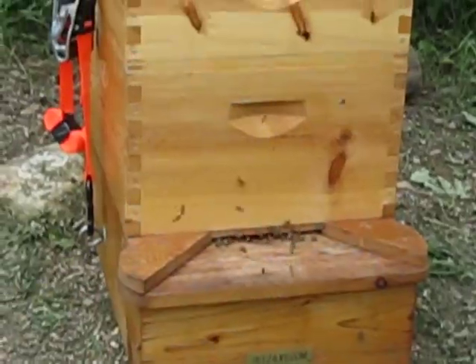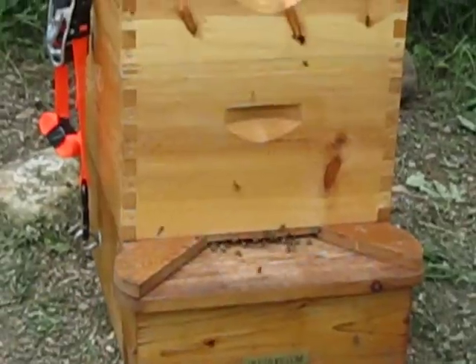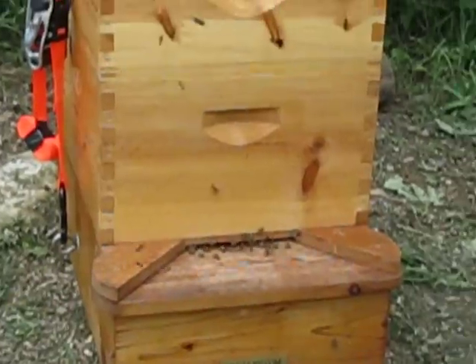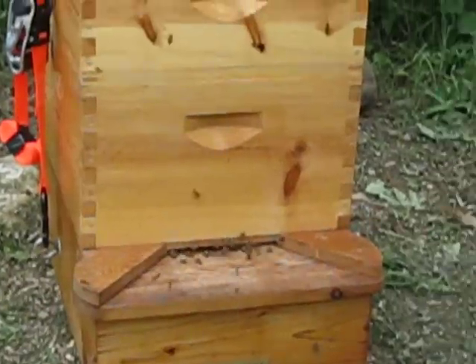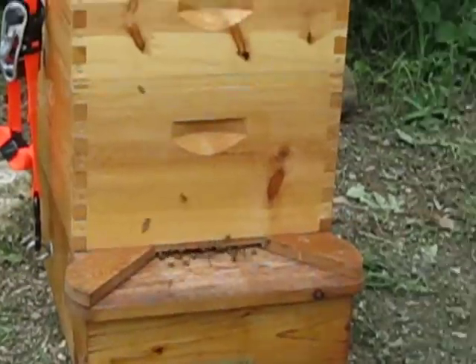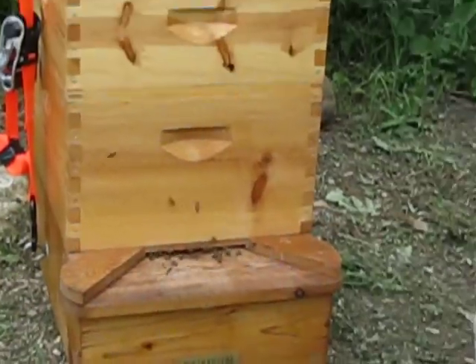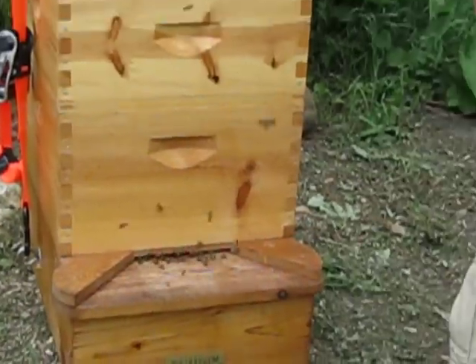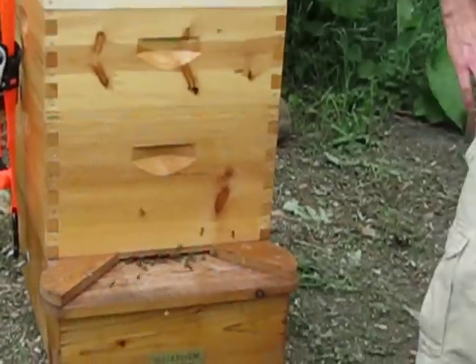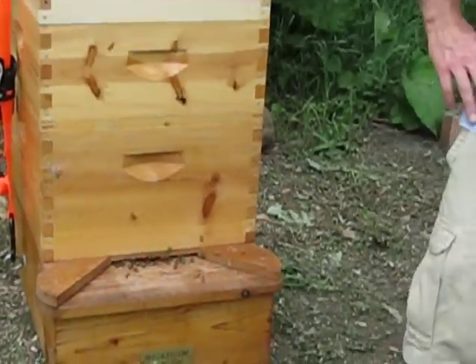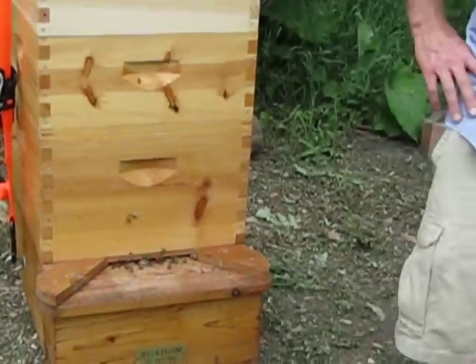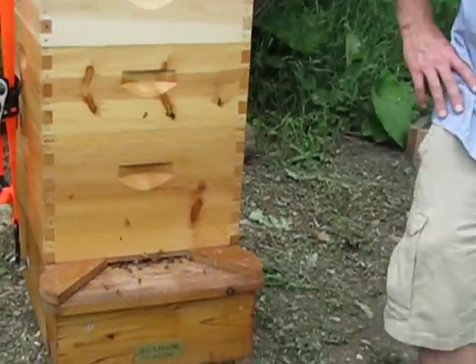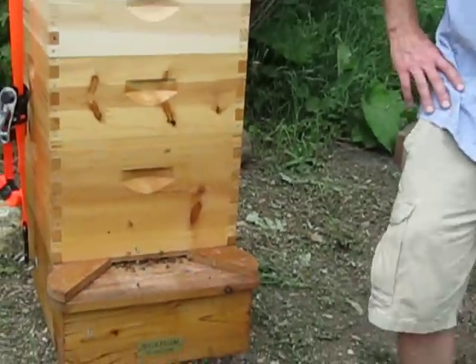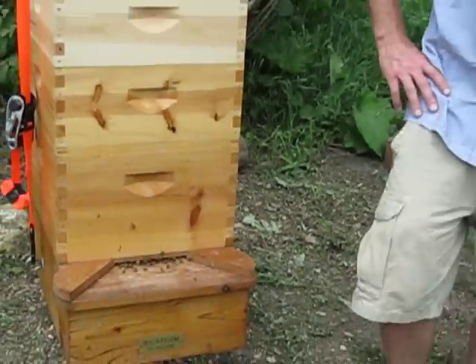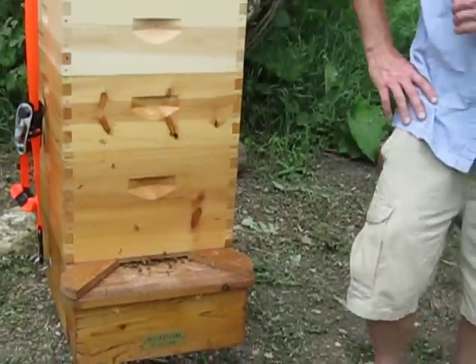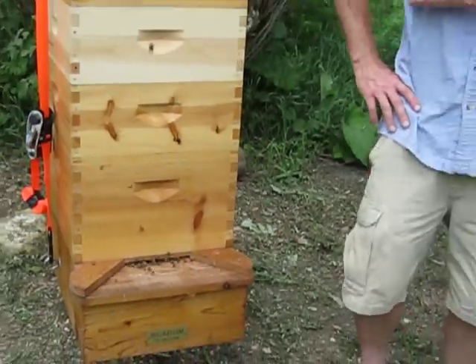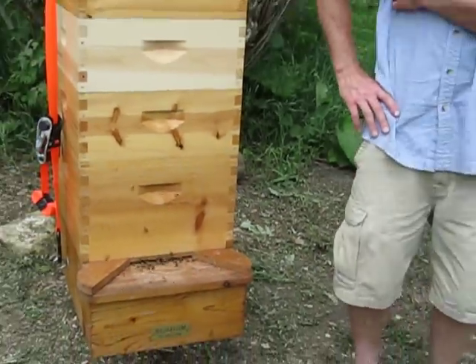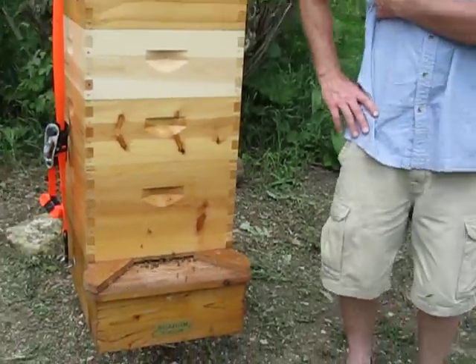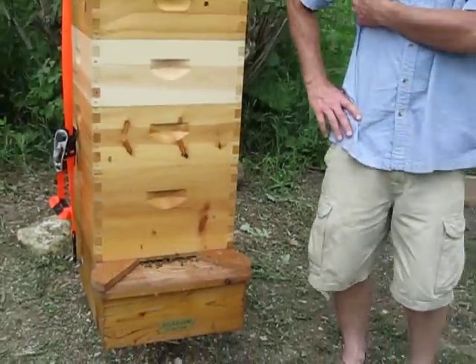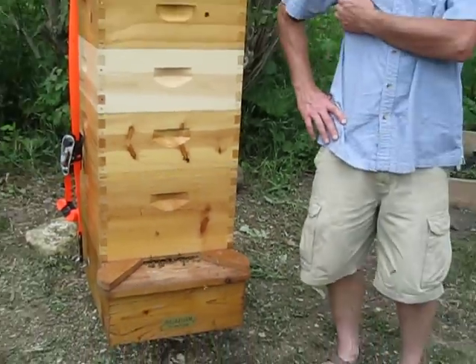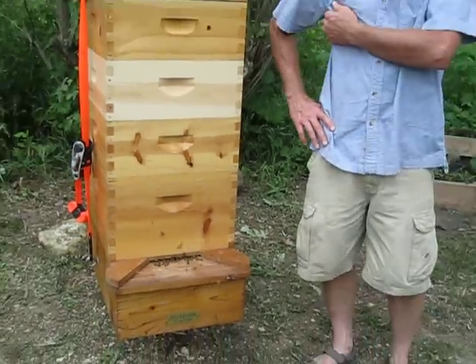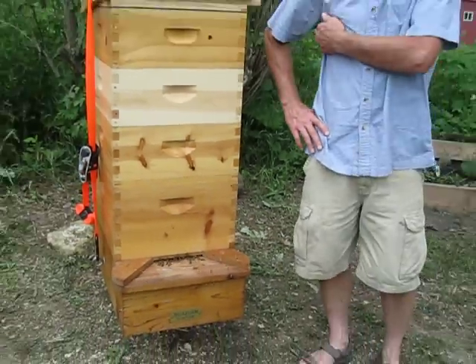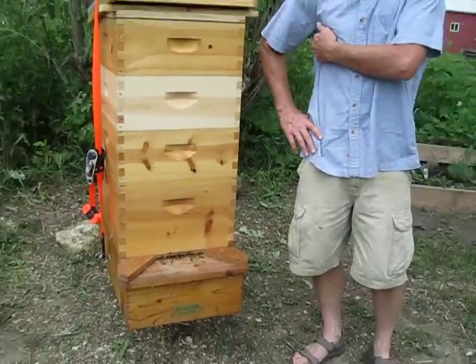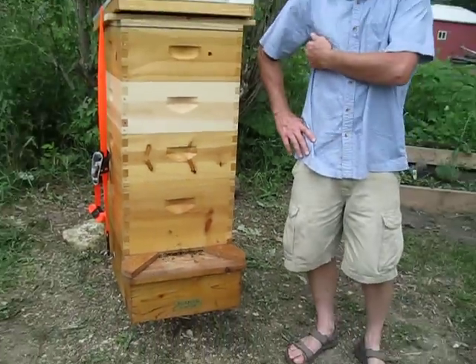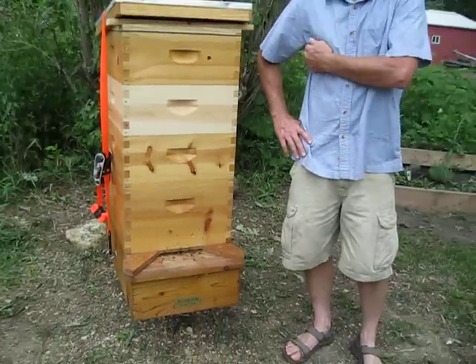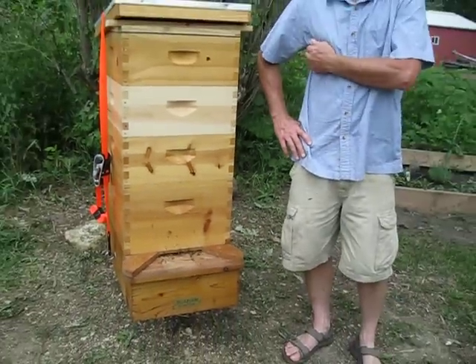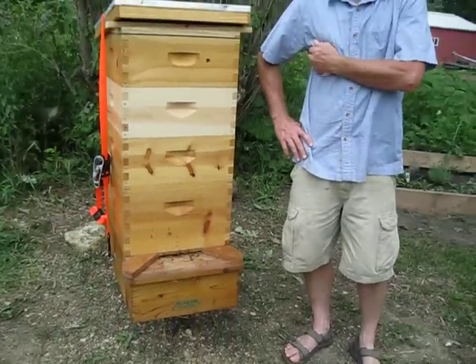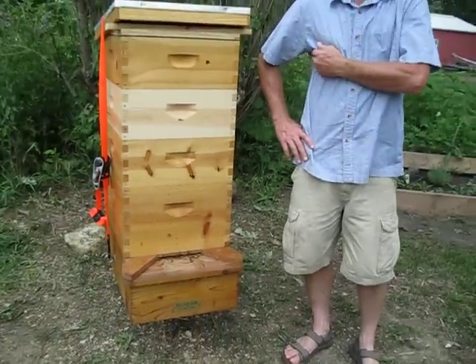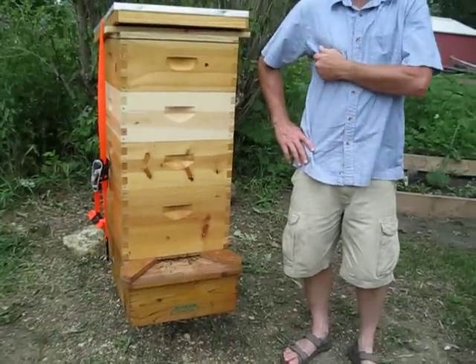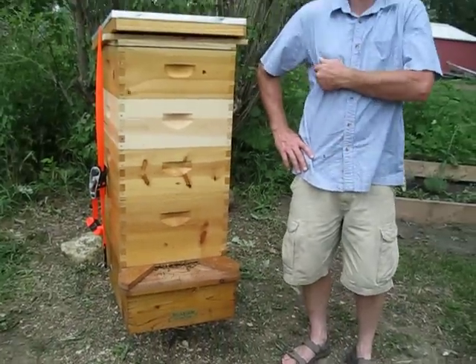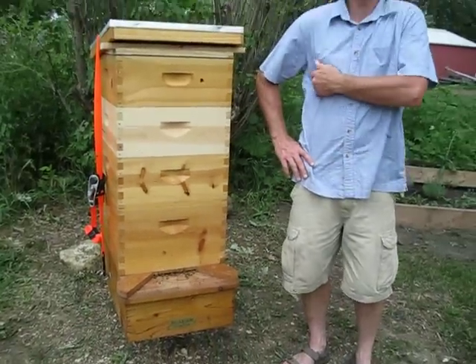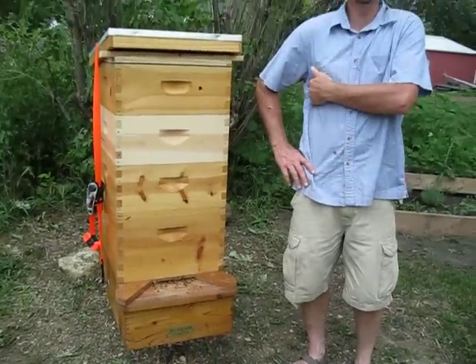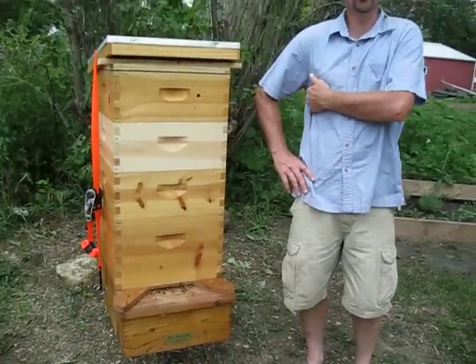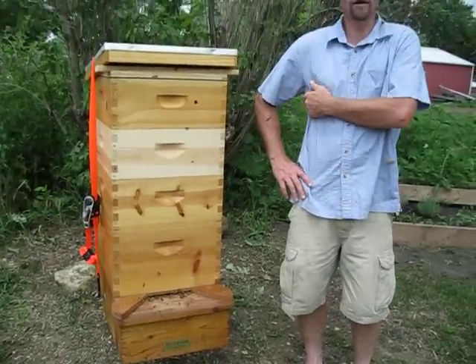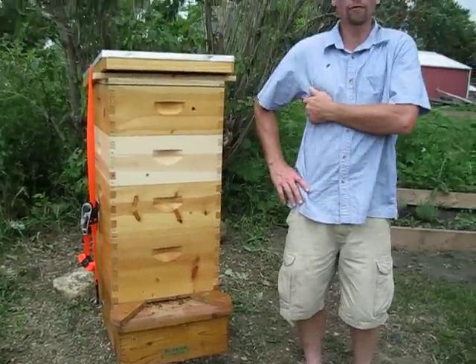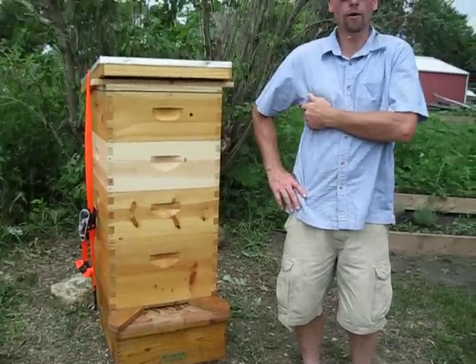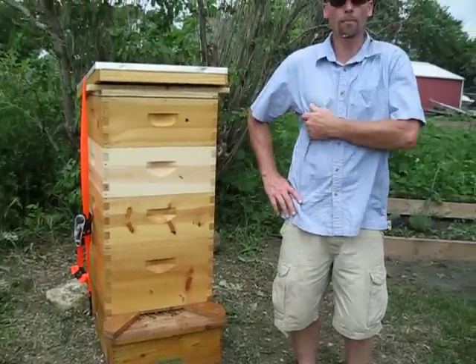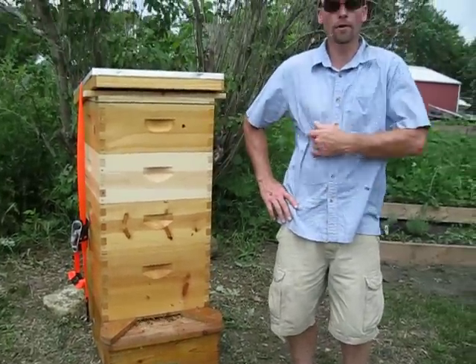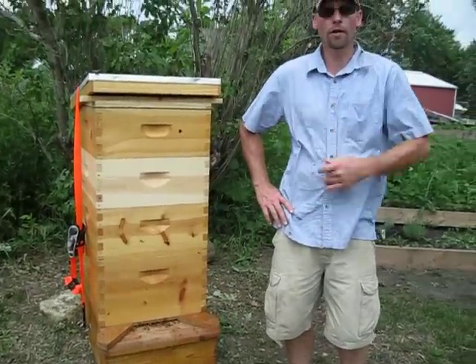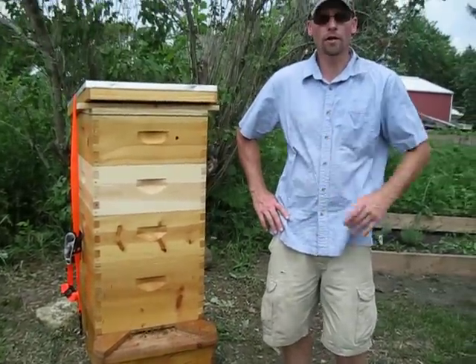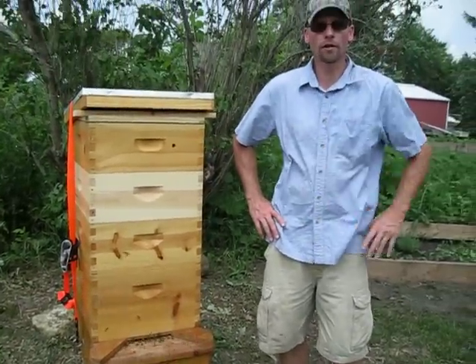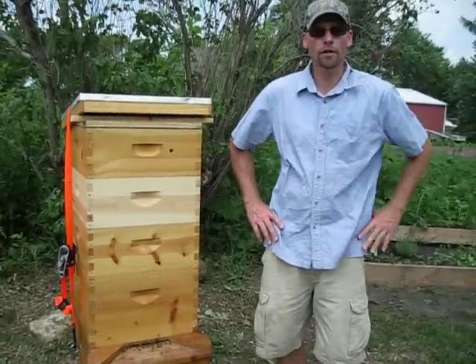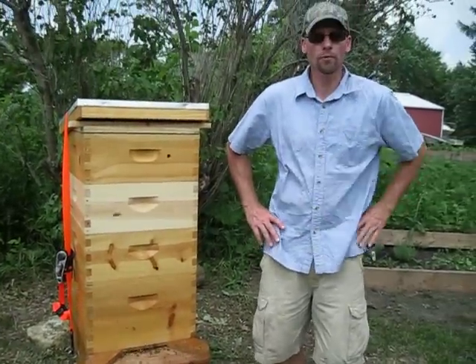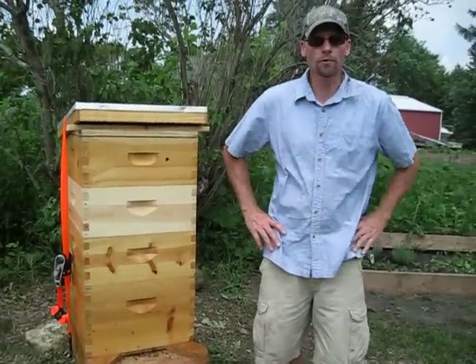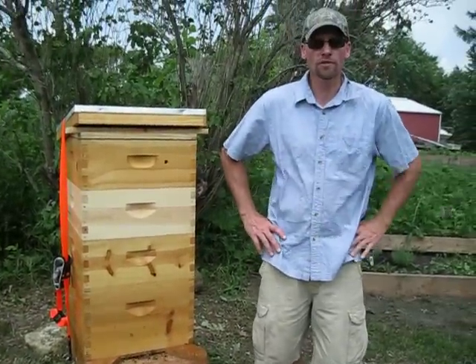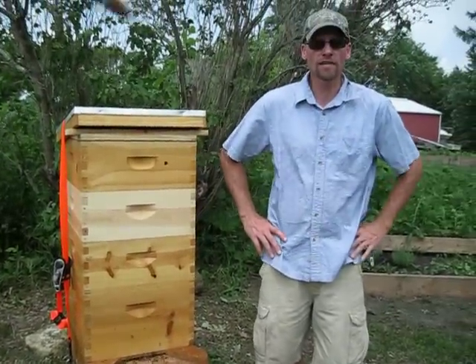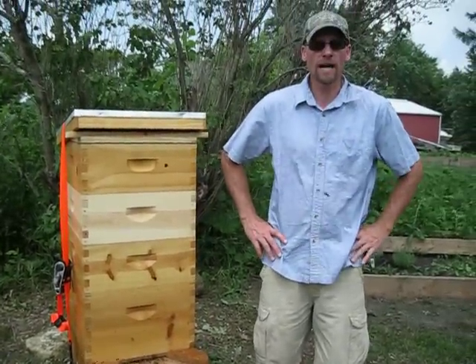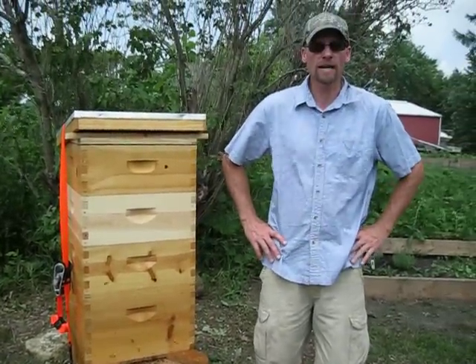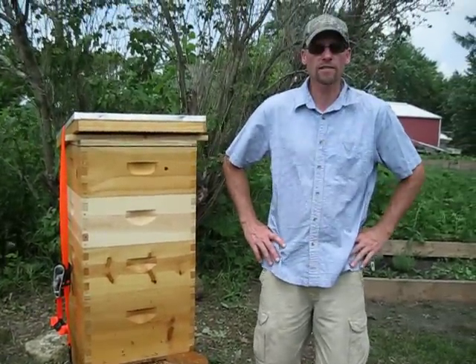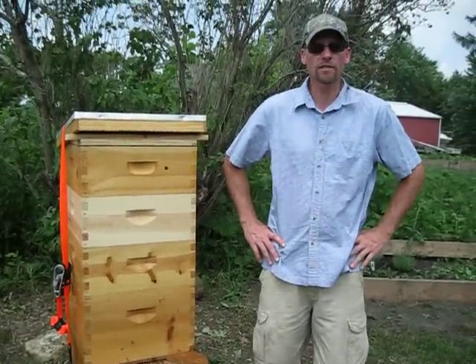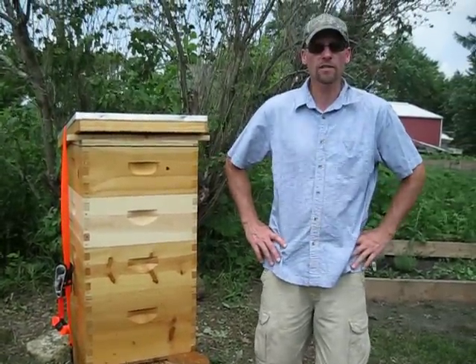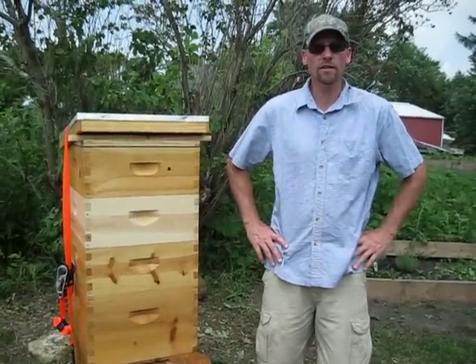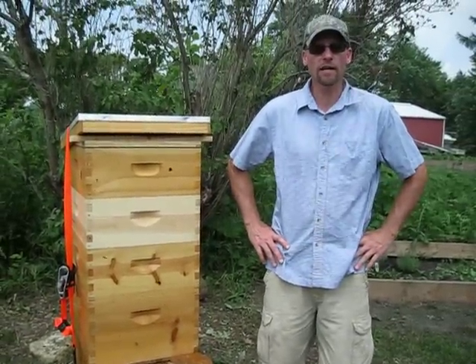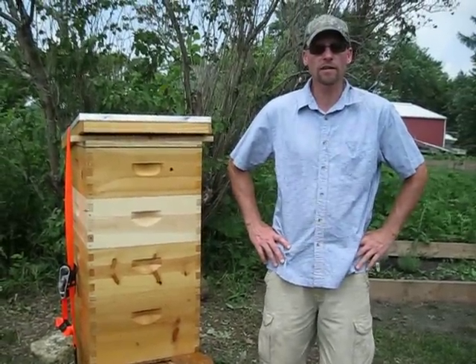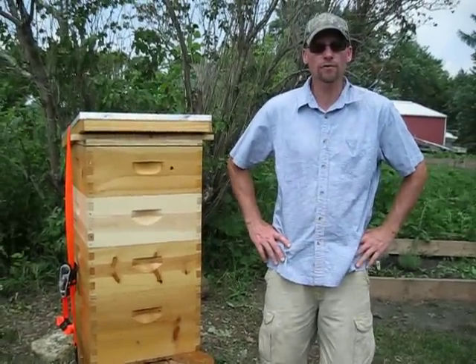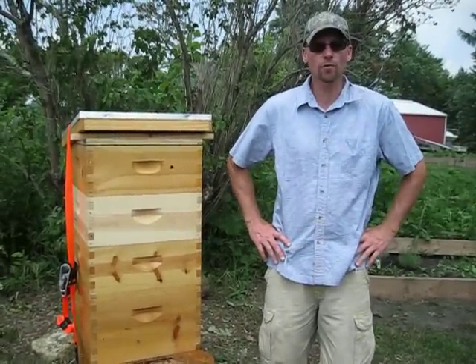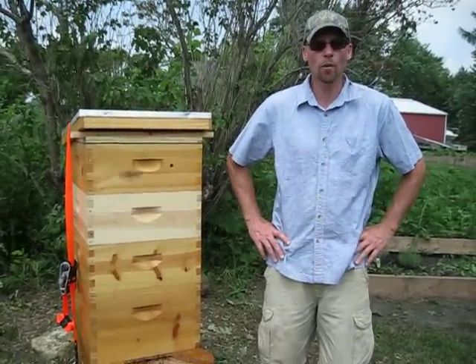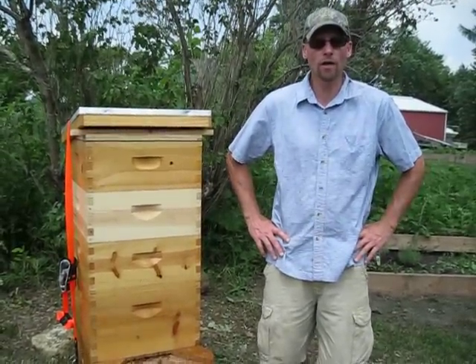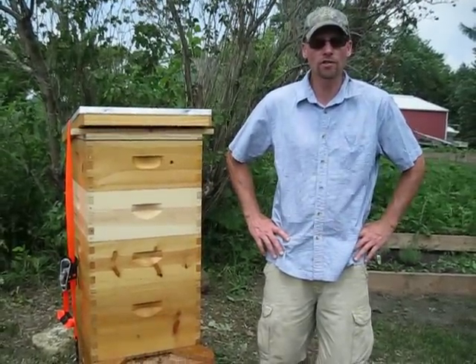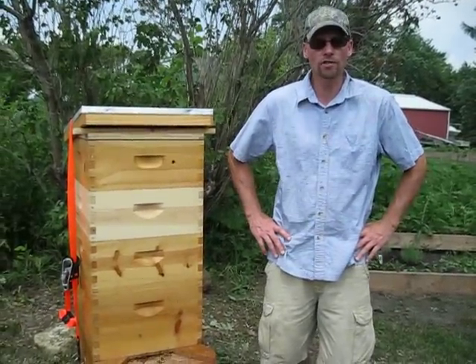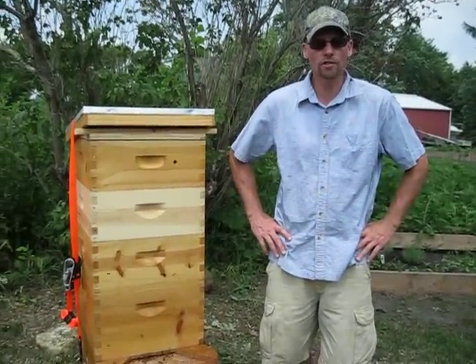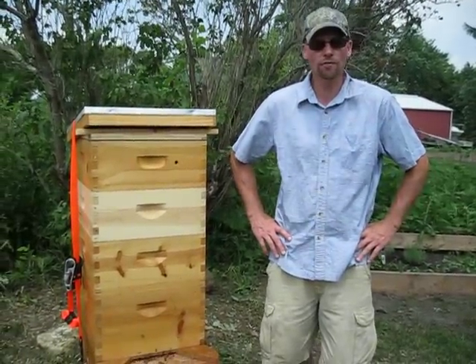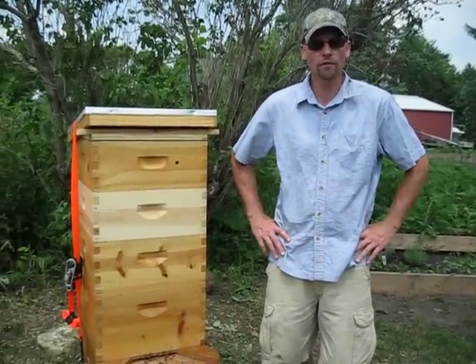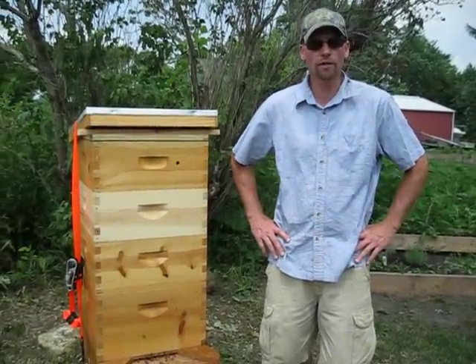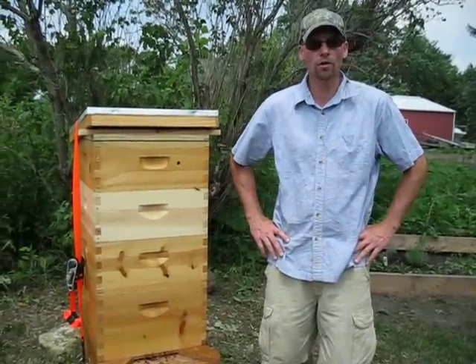So that's the proper way to vent the hive. This is Jeff up here in Clinton, Wisconsin. Thanks for watching this video.